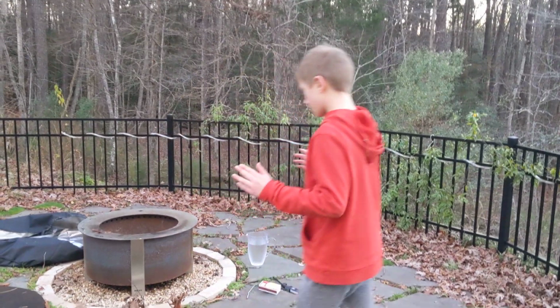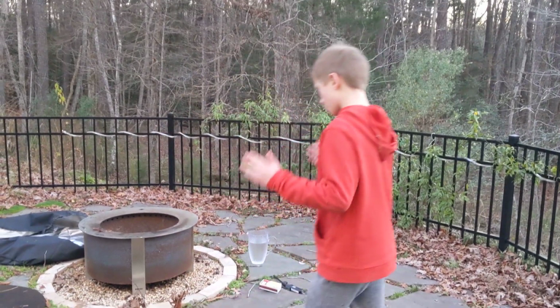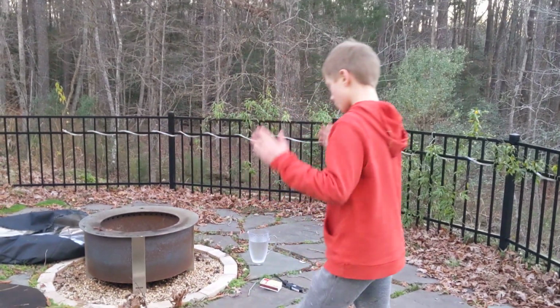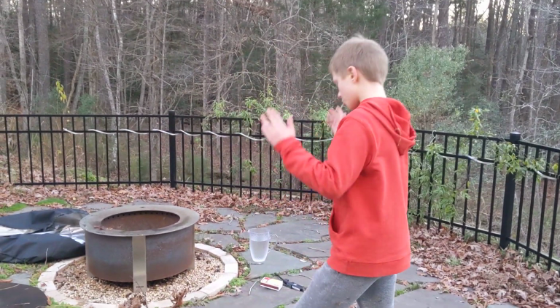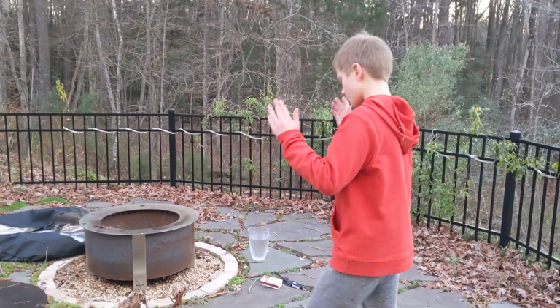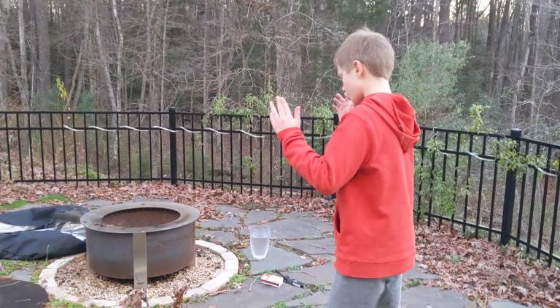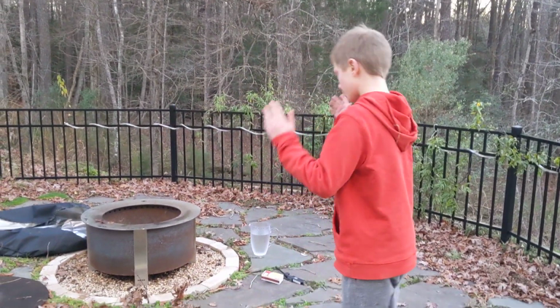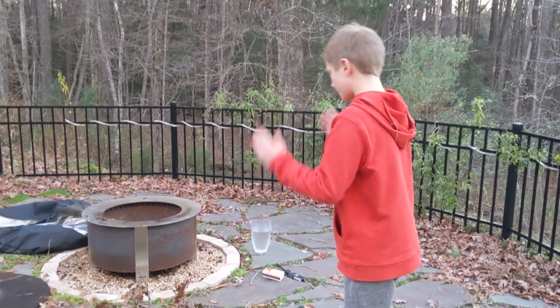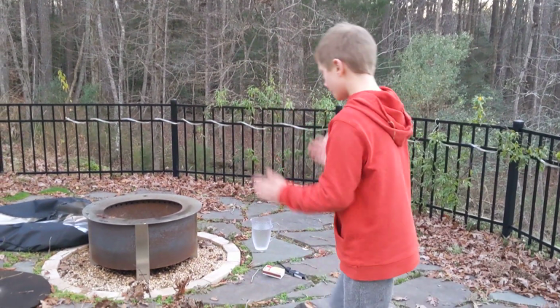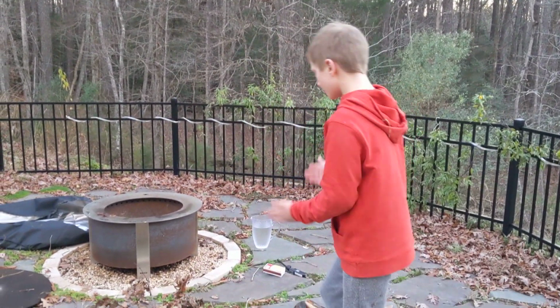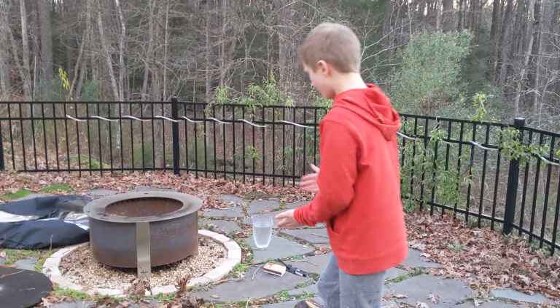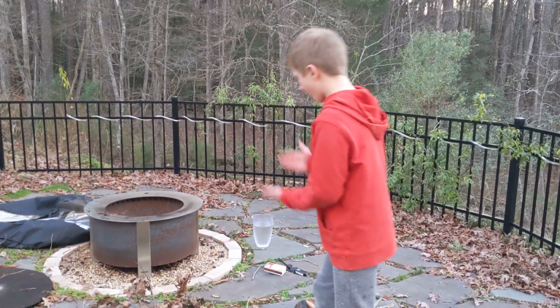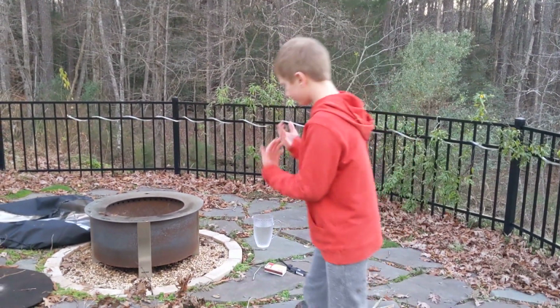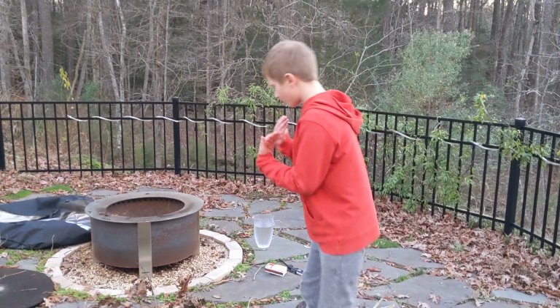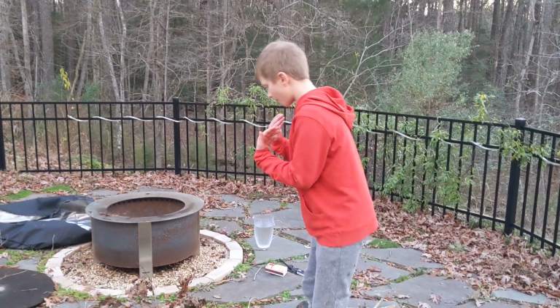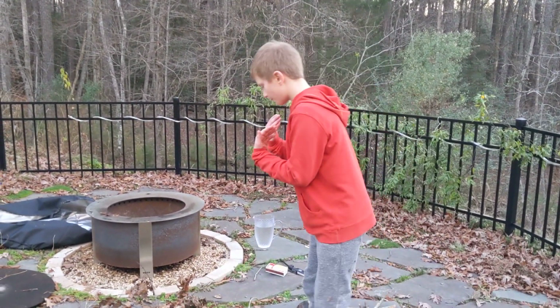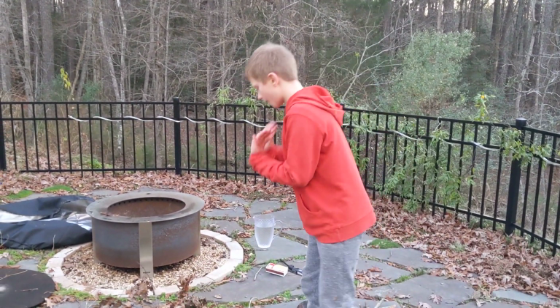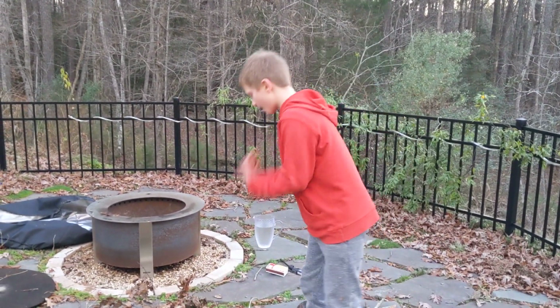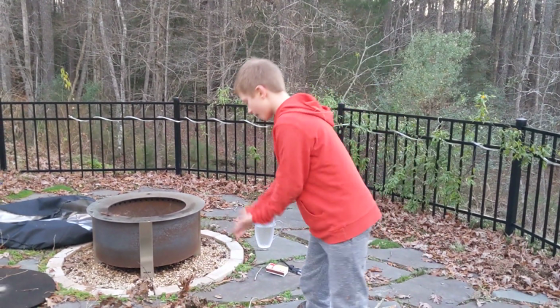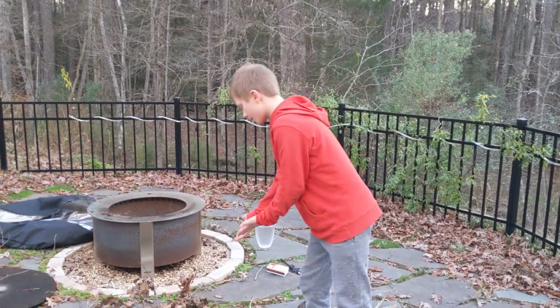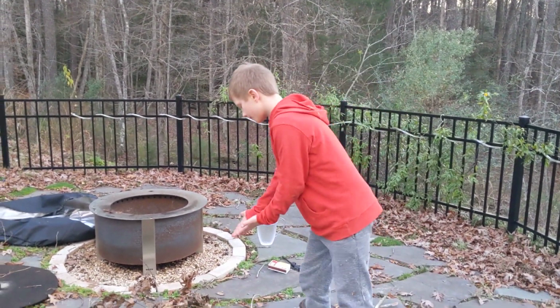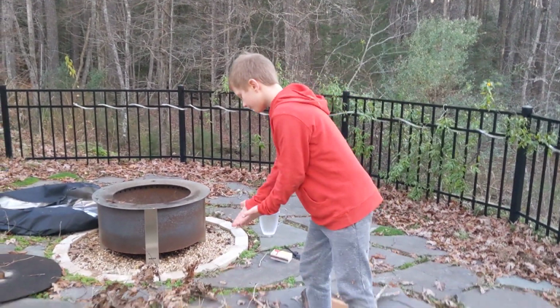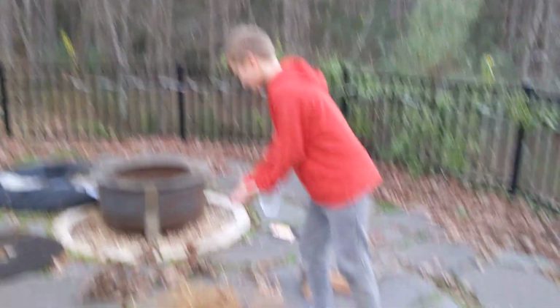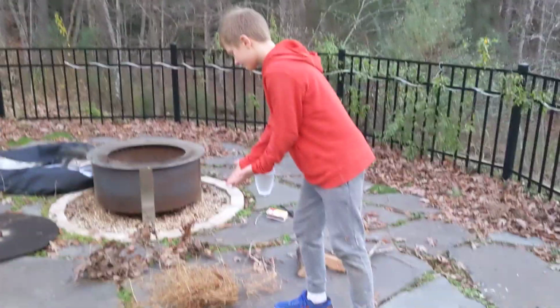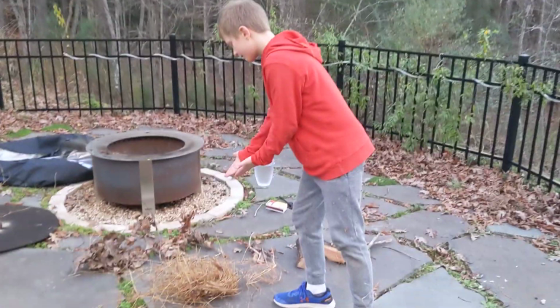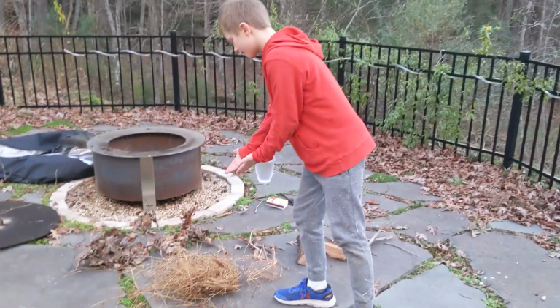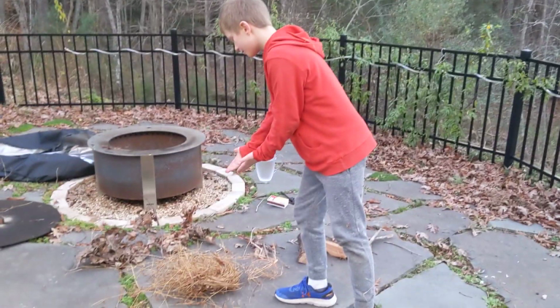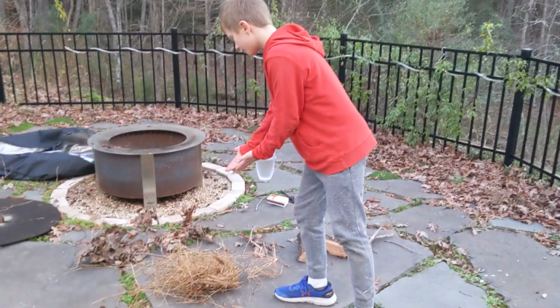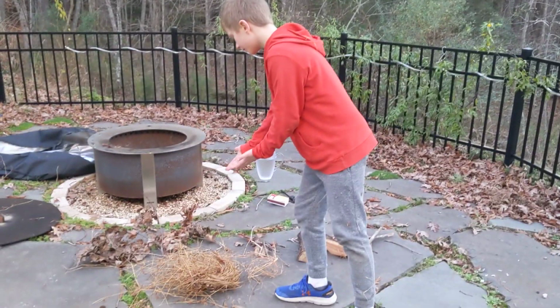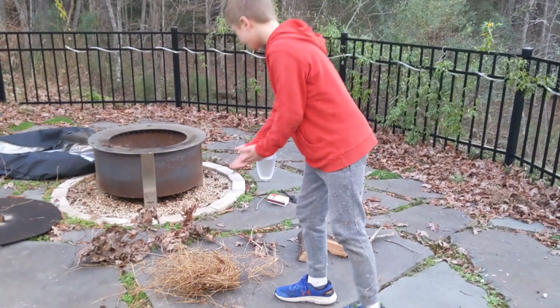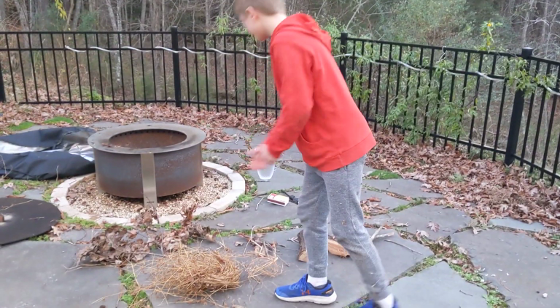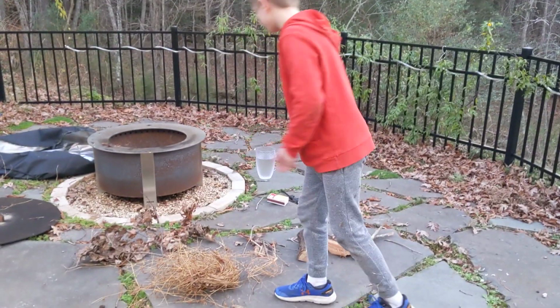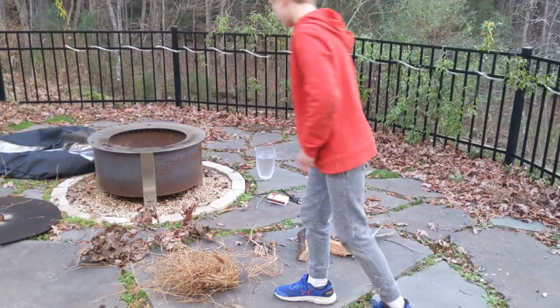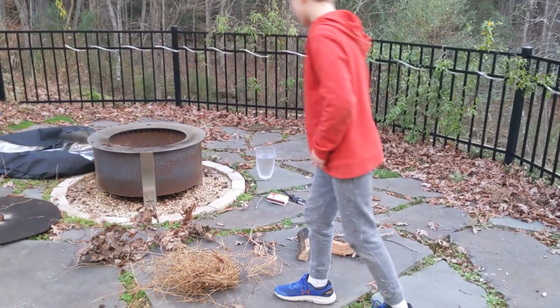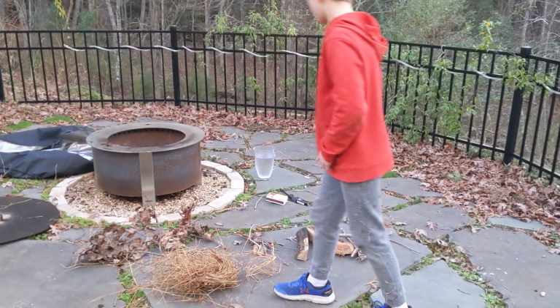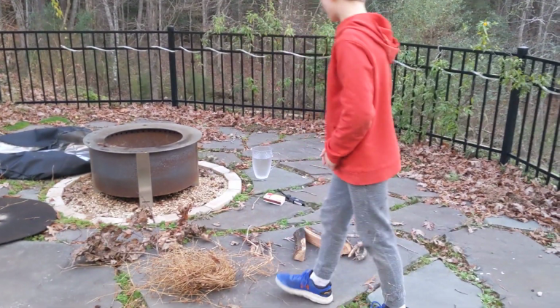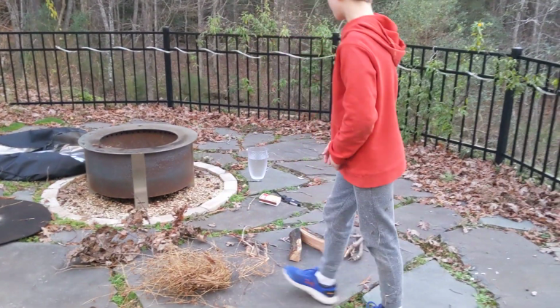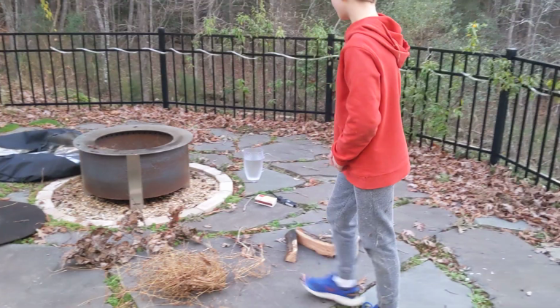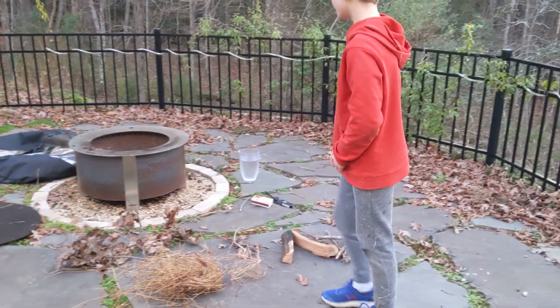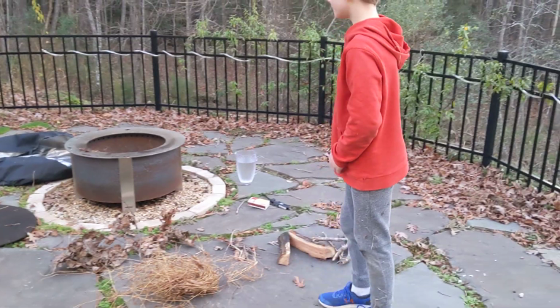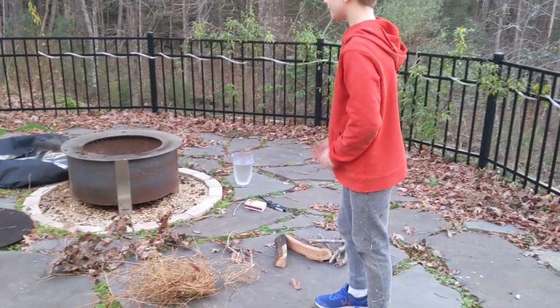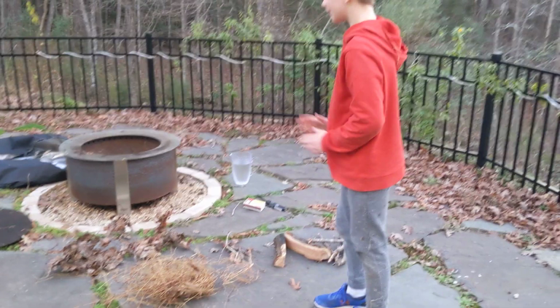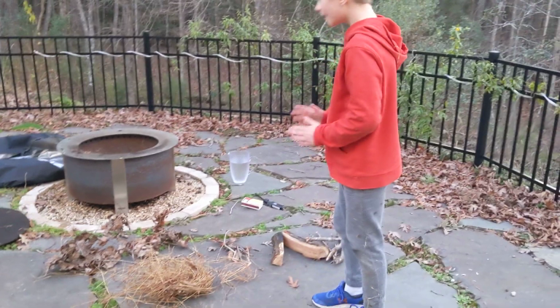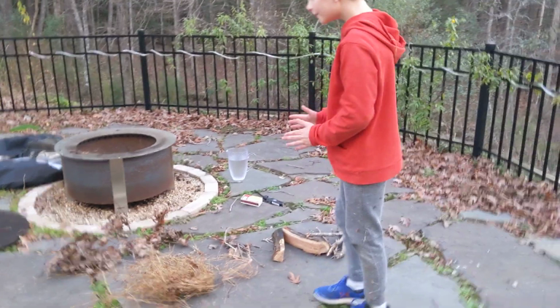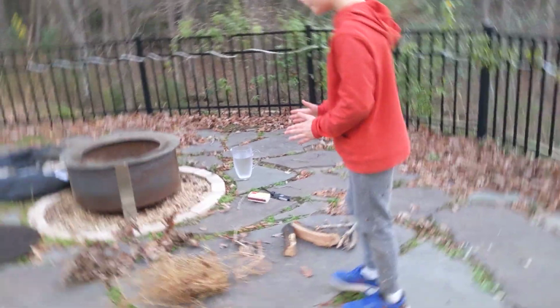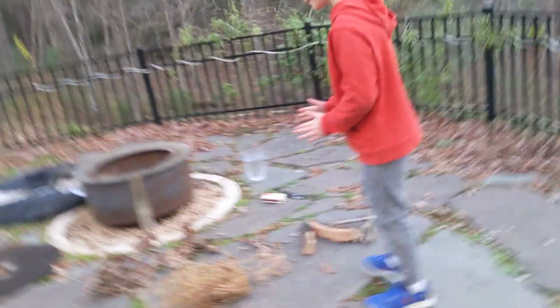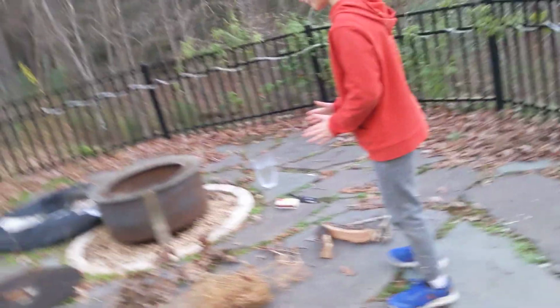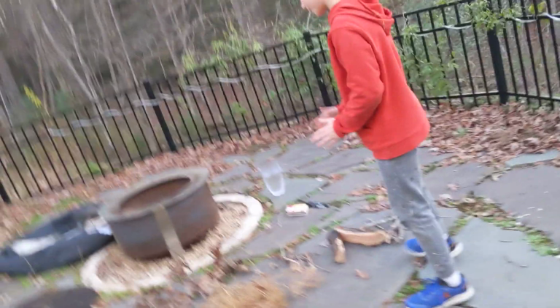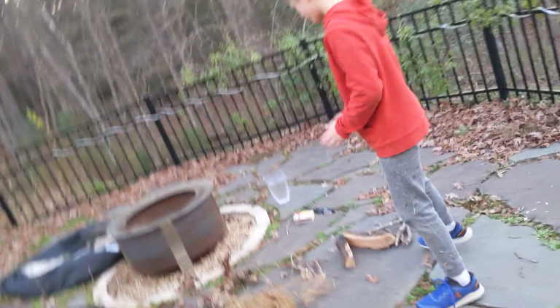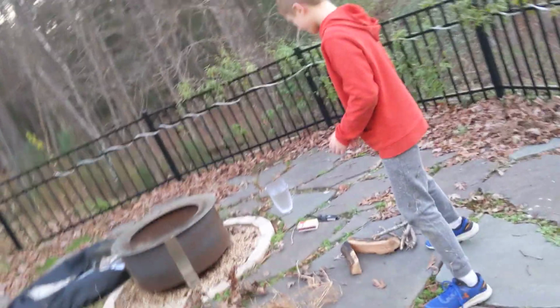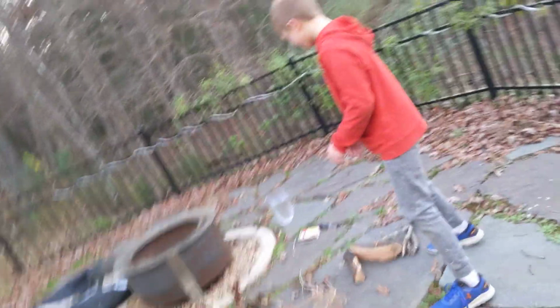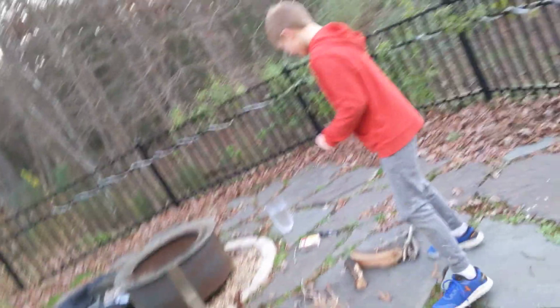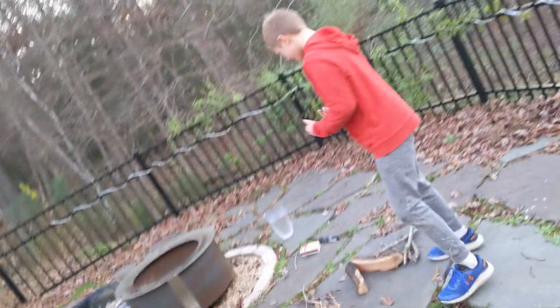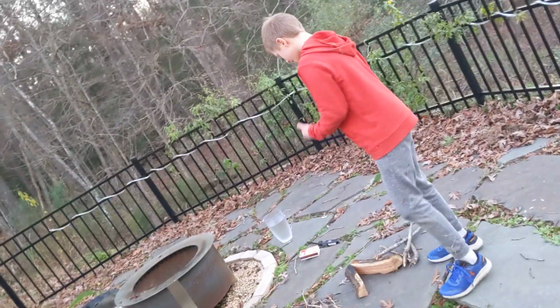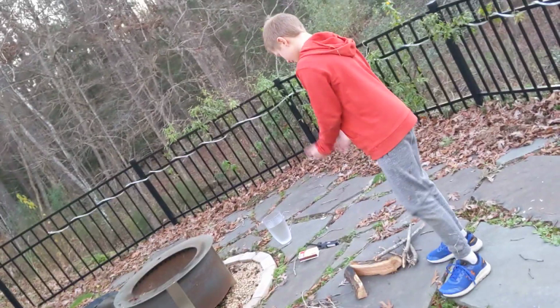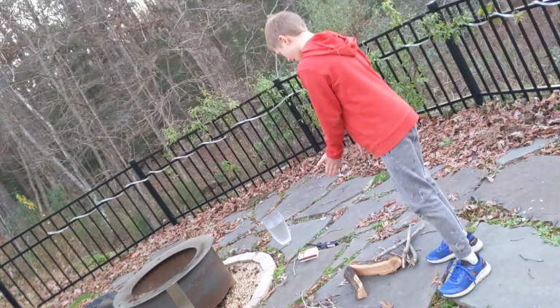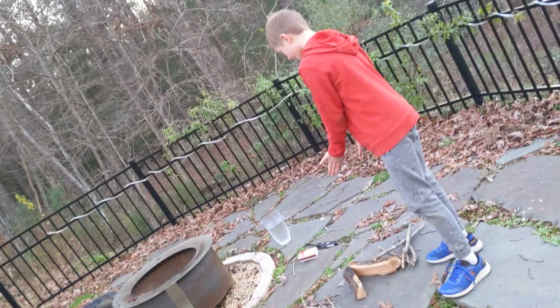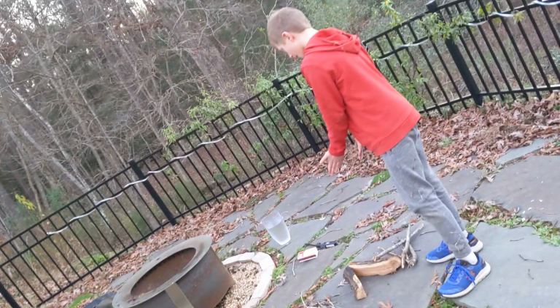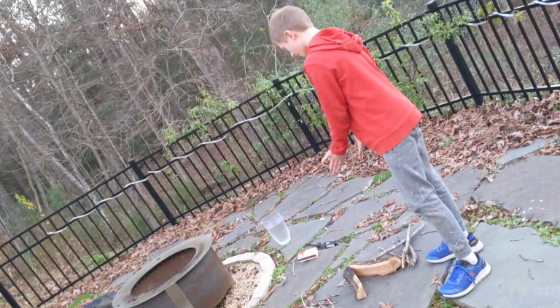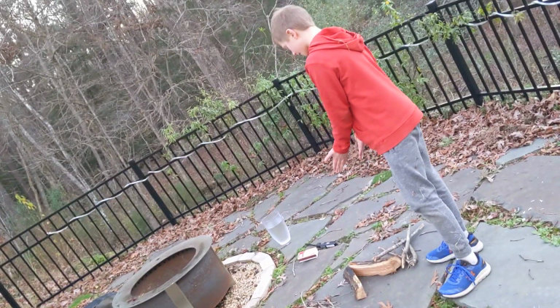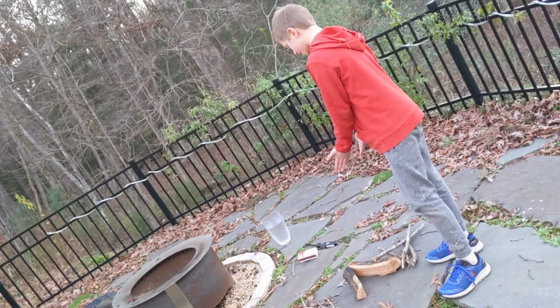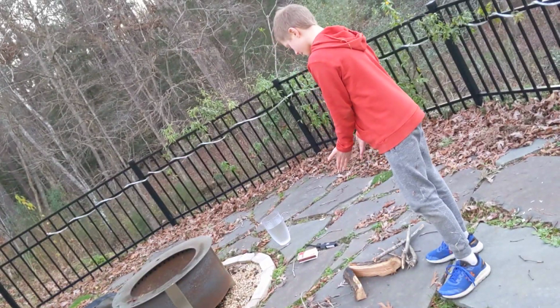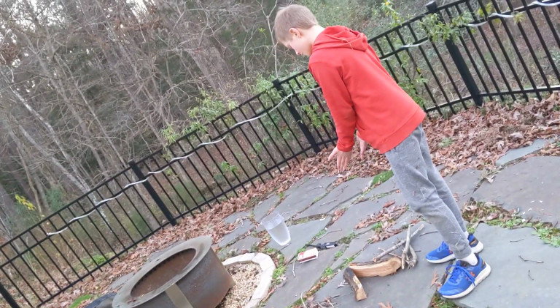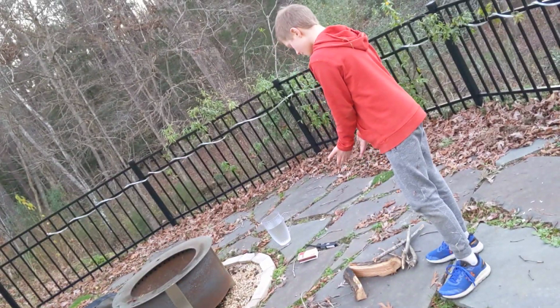So, here I've got my kindling, and here I've got my tinder.